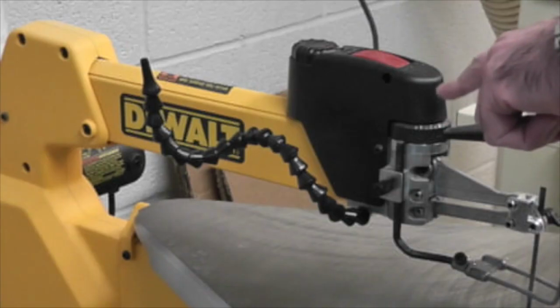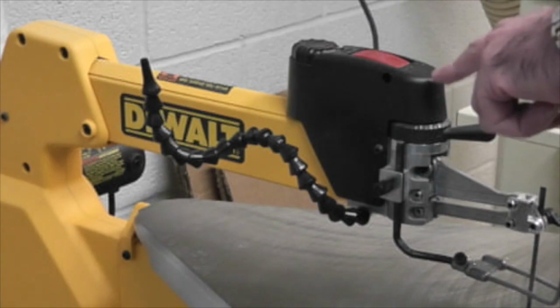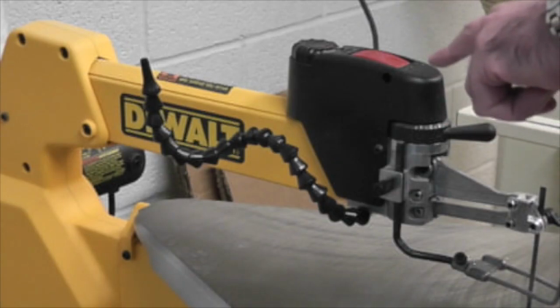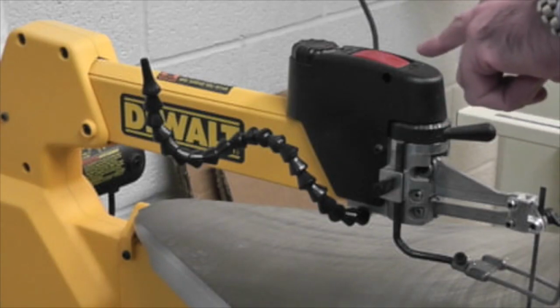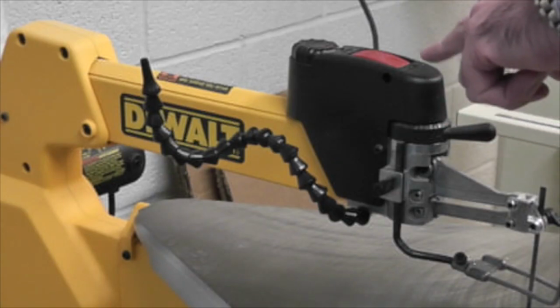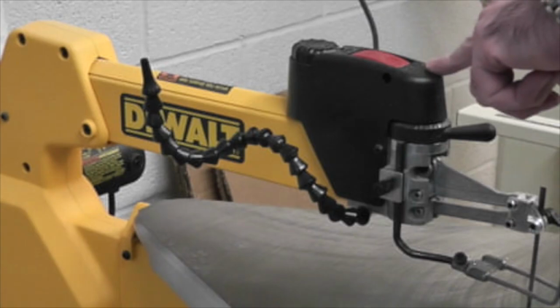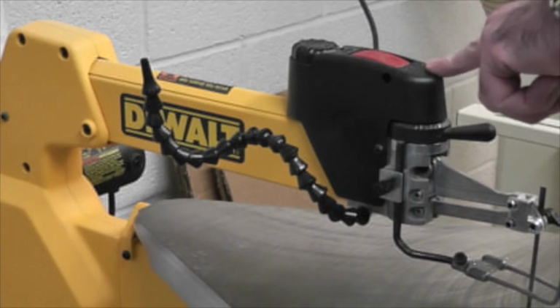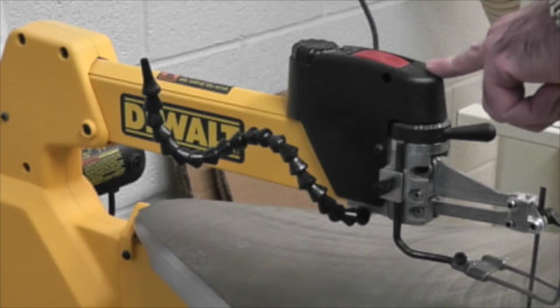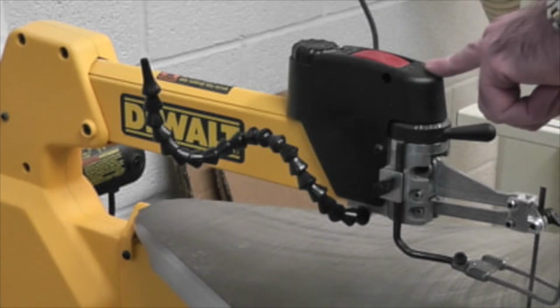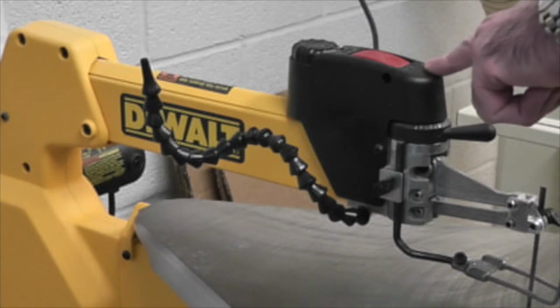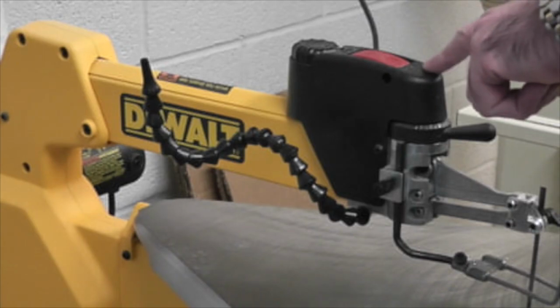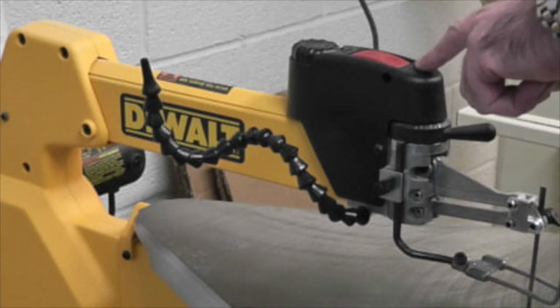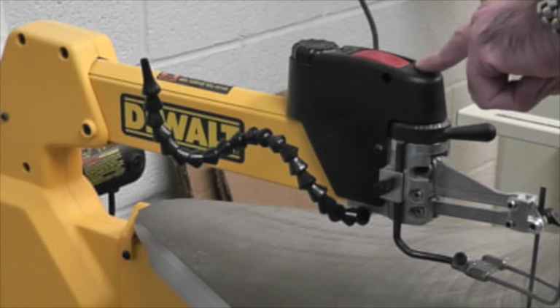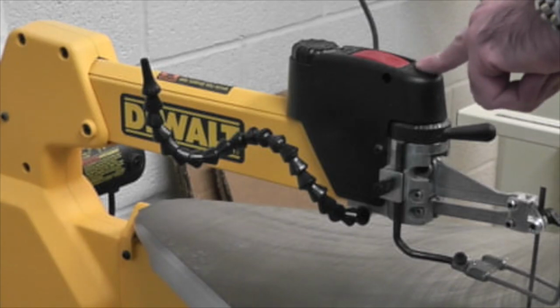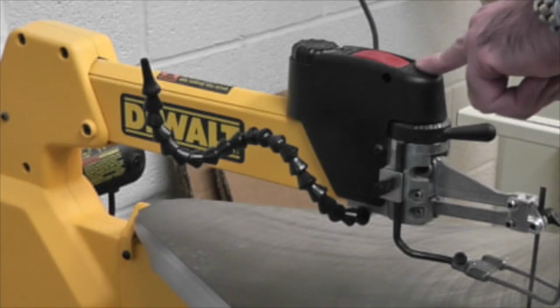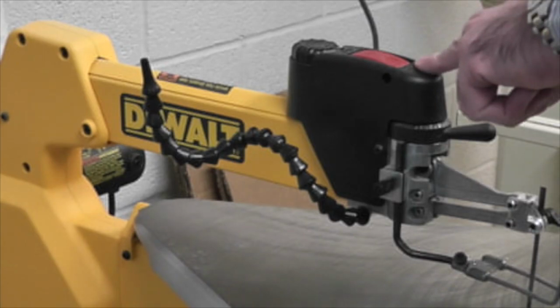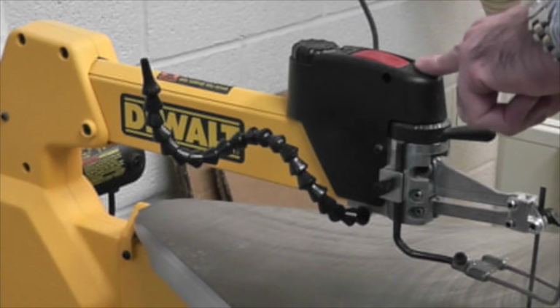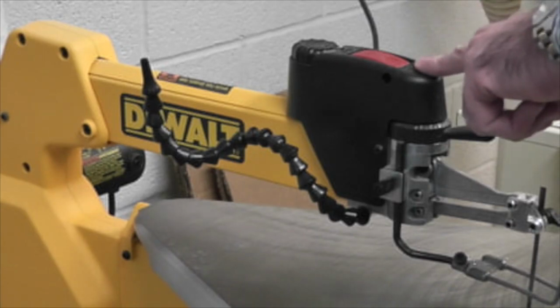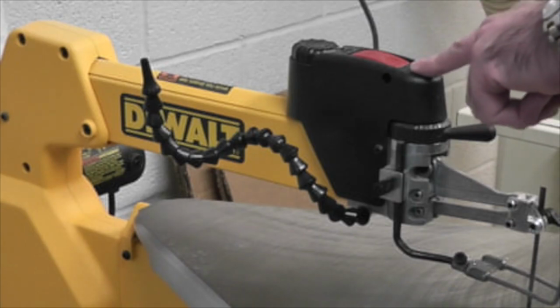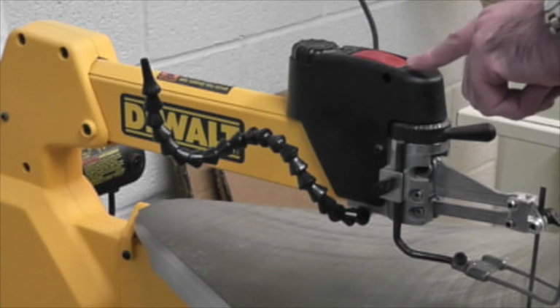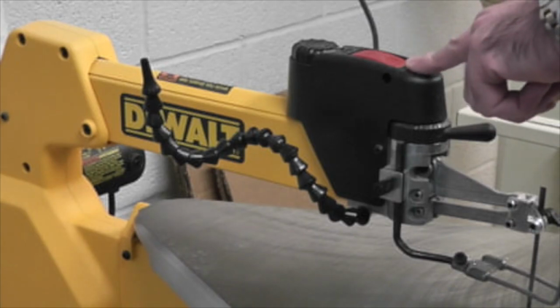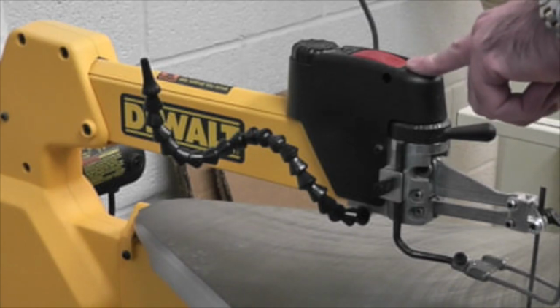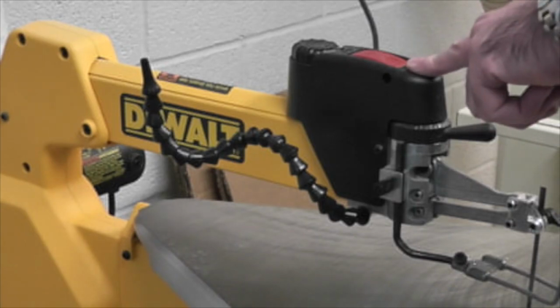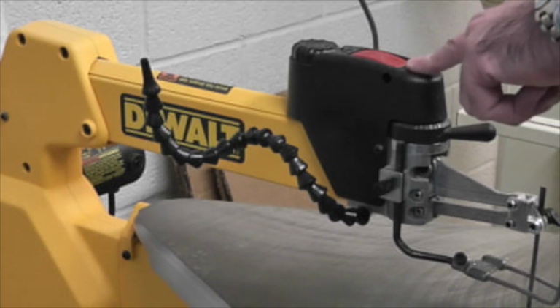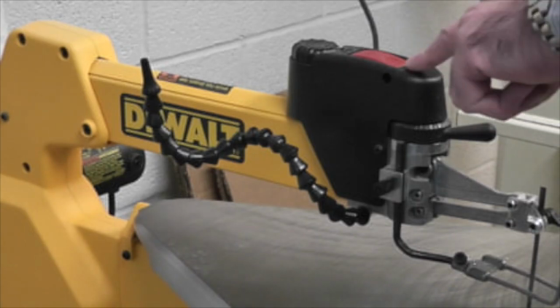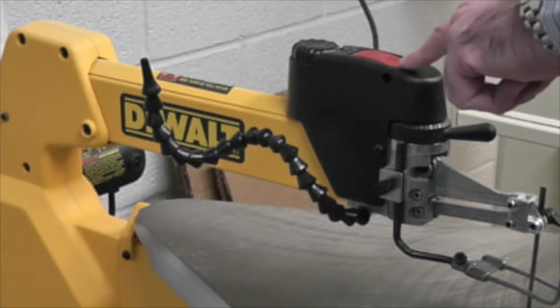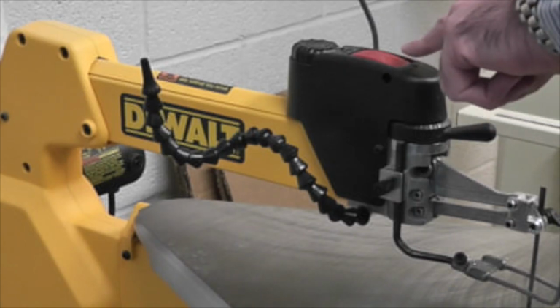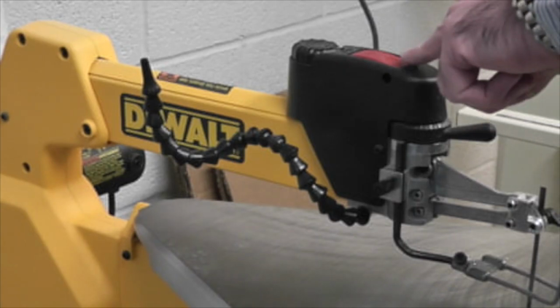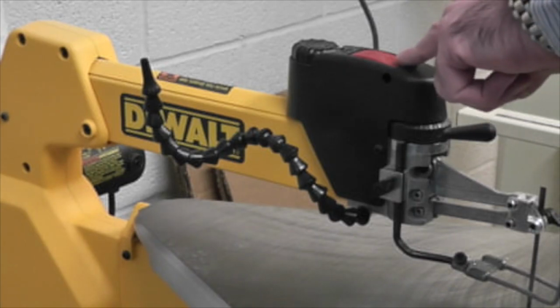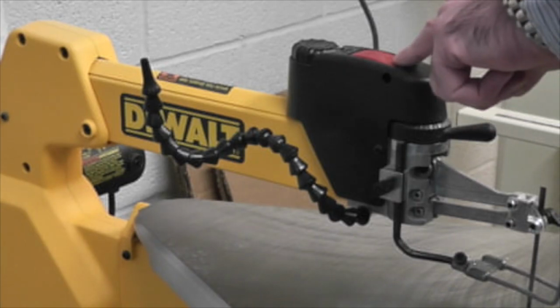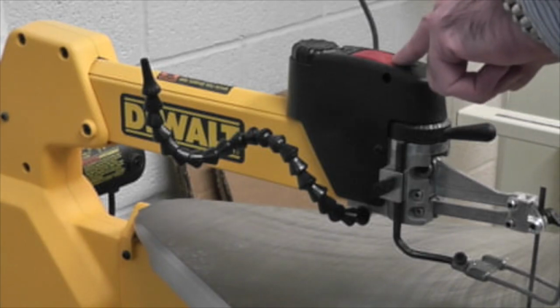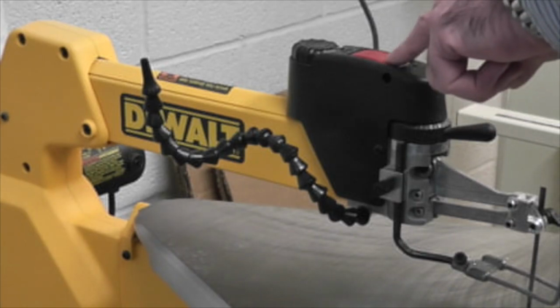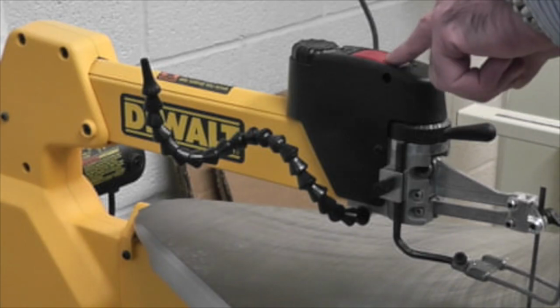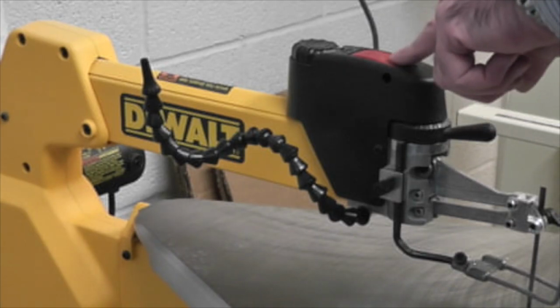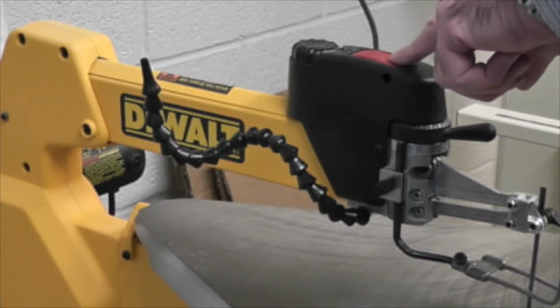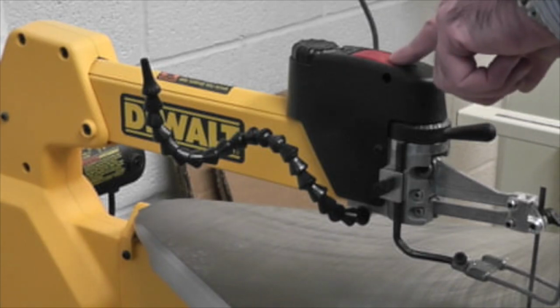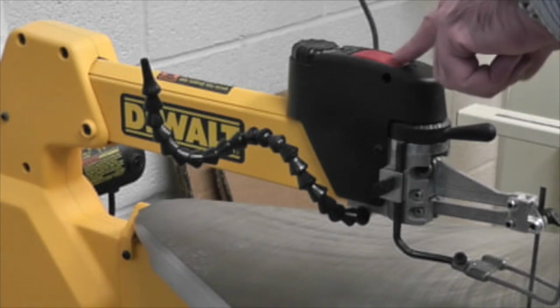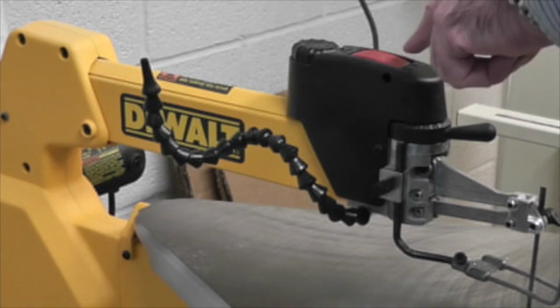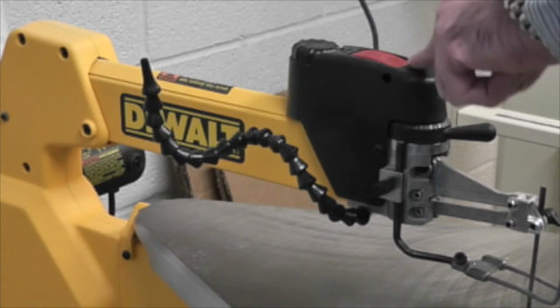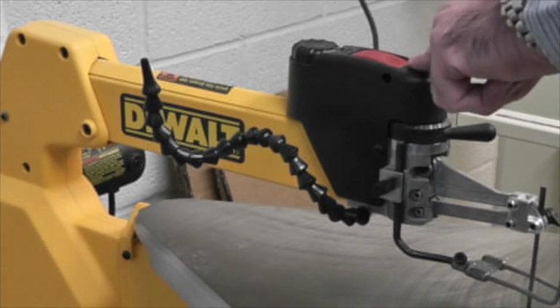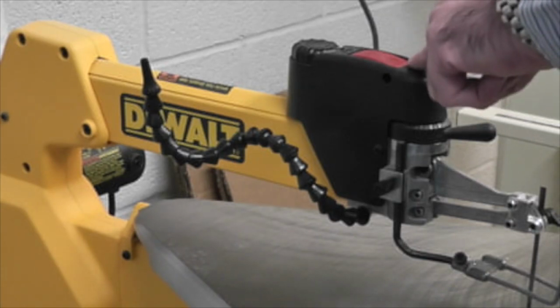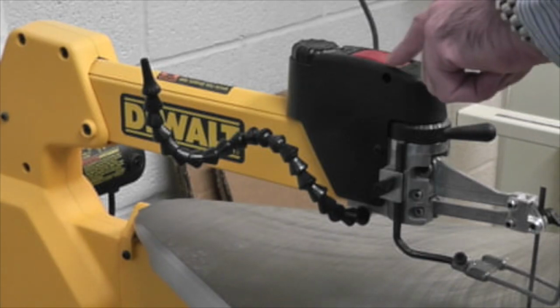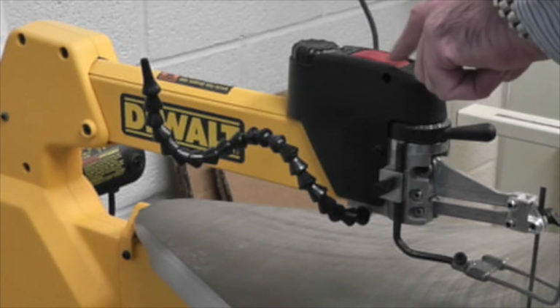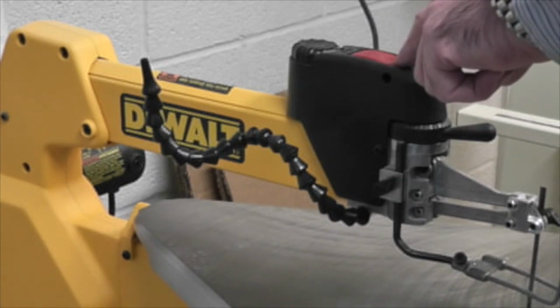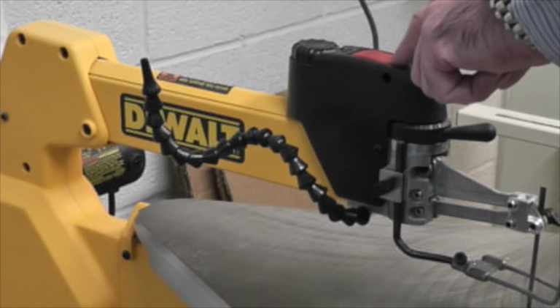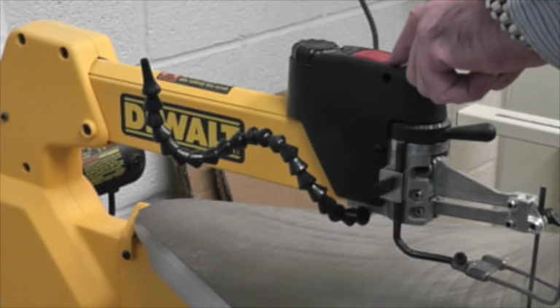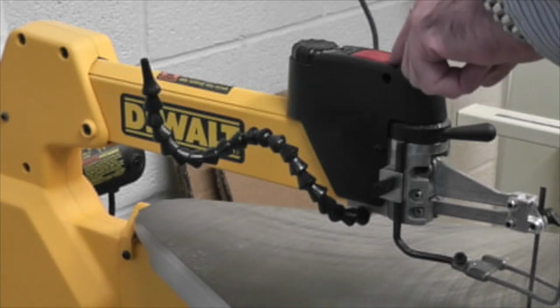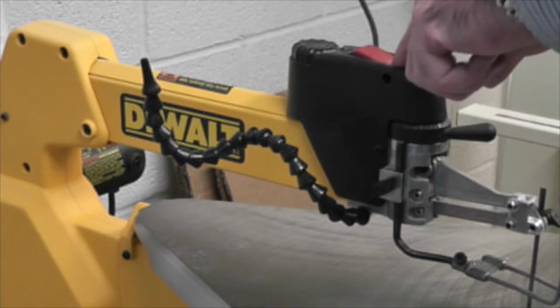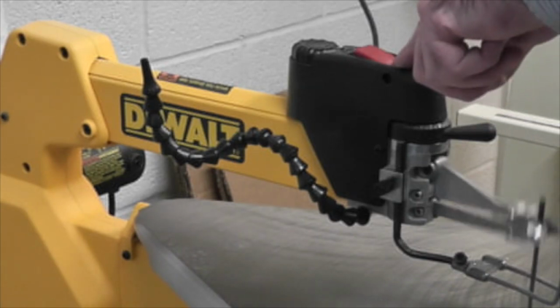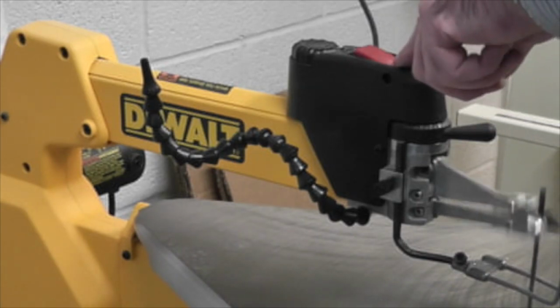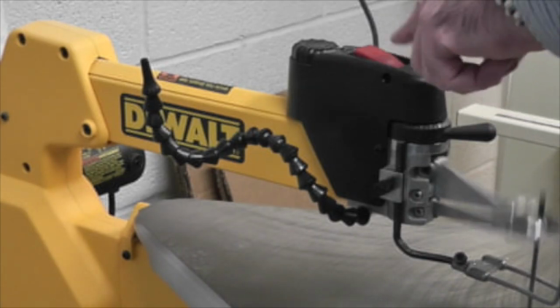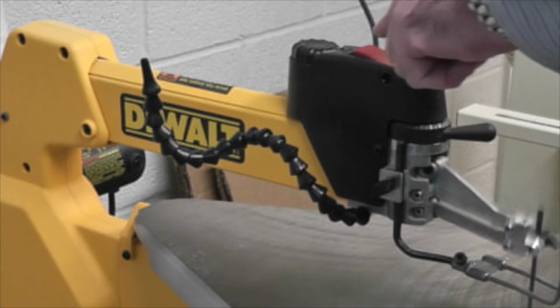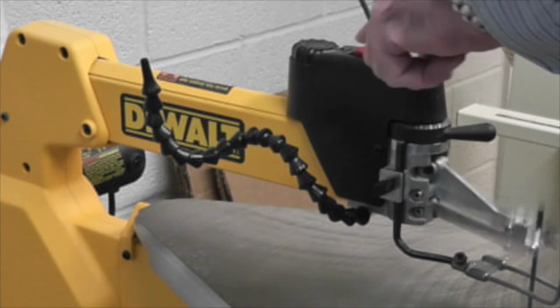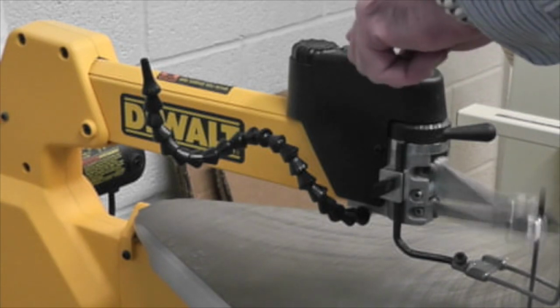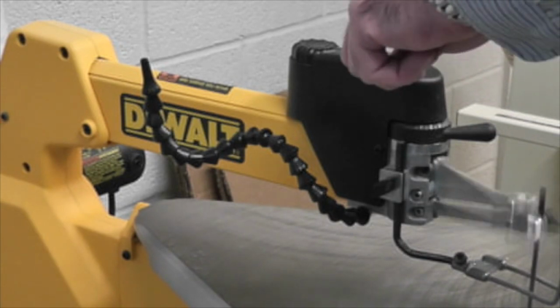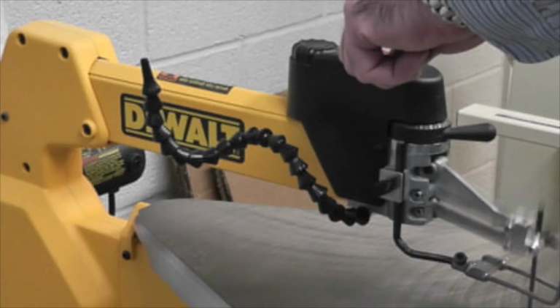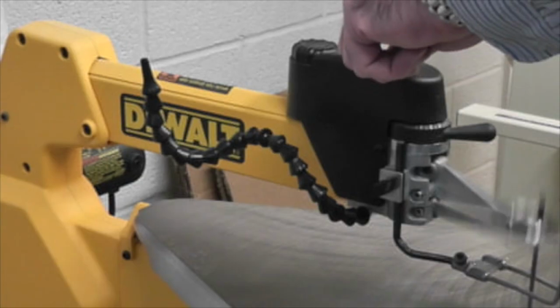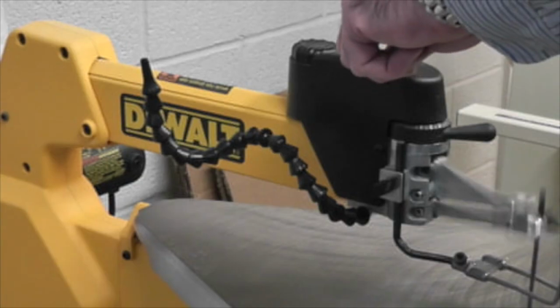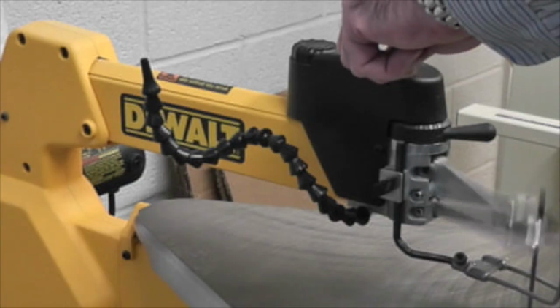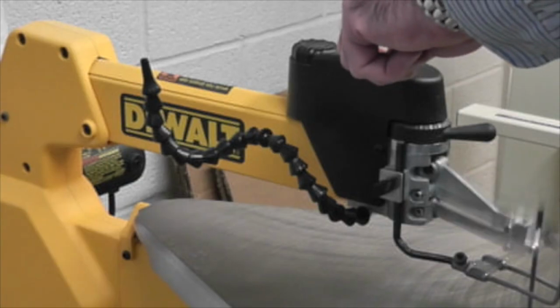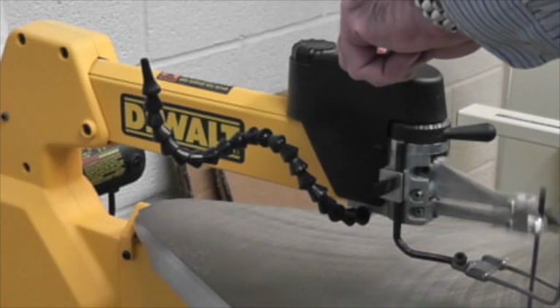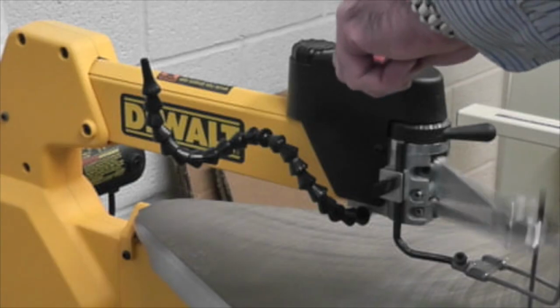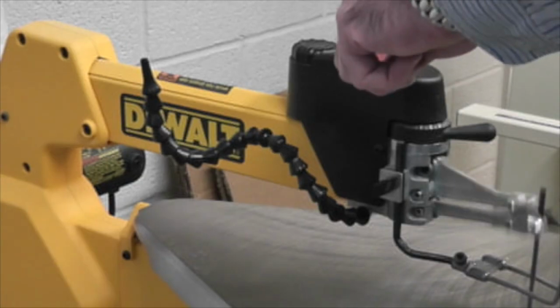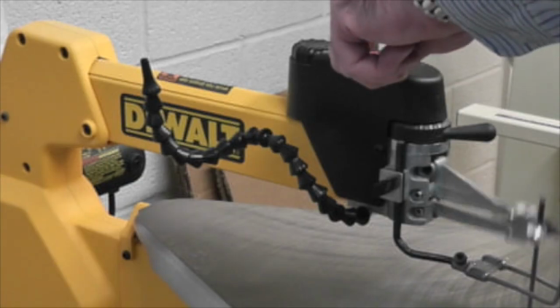The on-off switch for this scroll saw is located on top. It's labeled on and off.